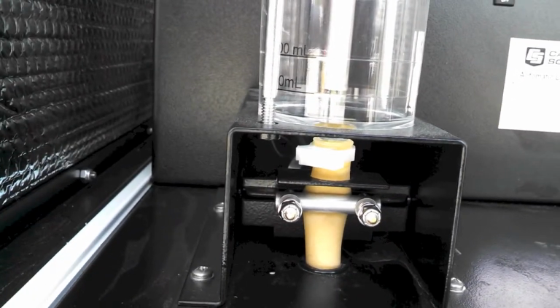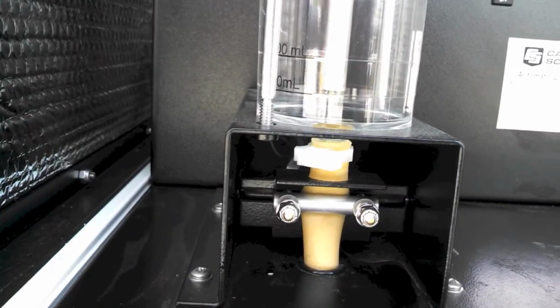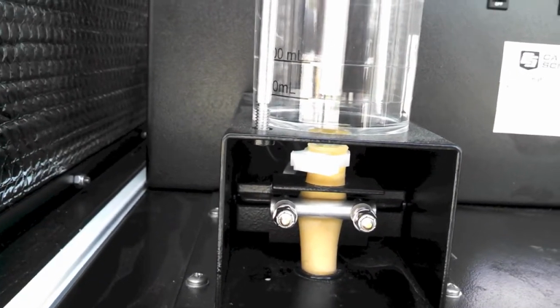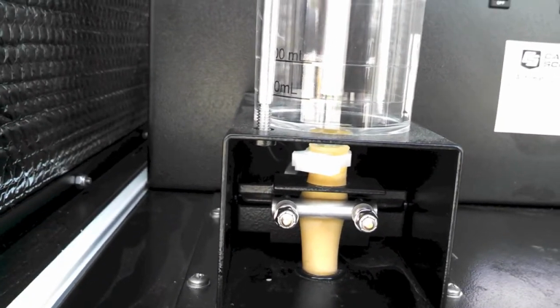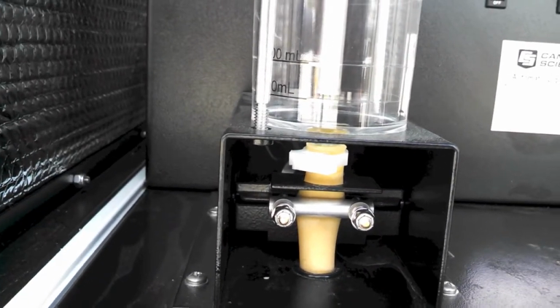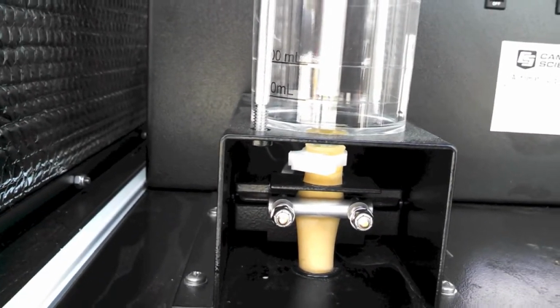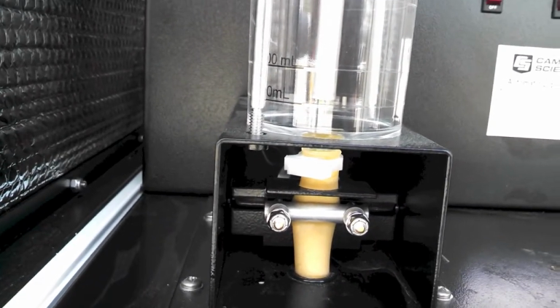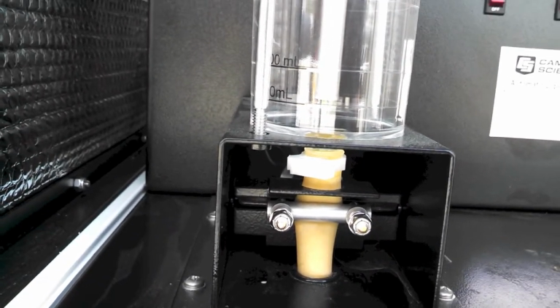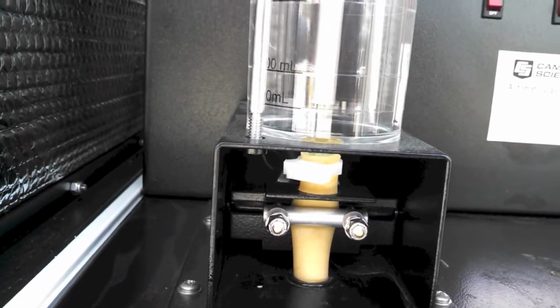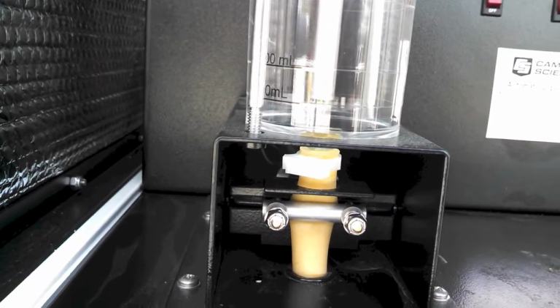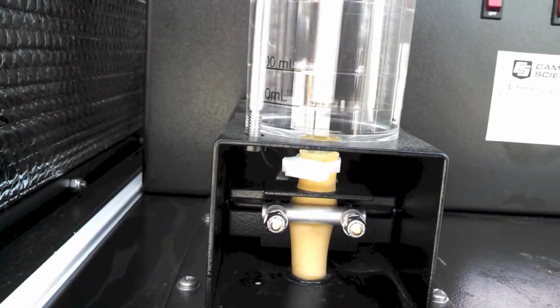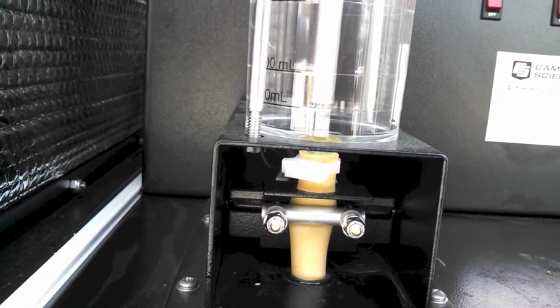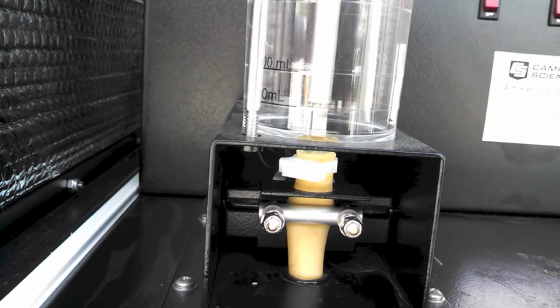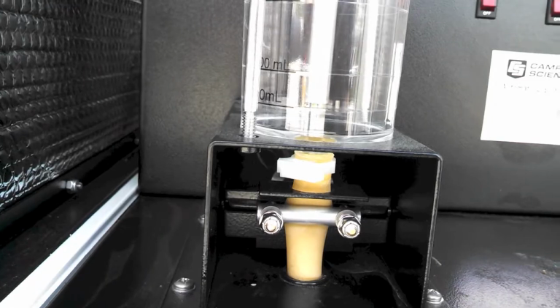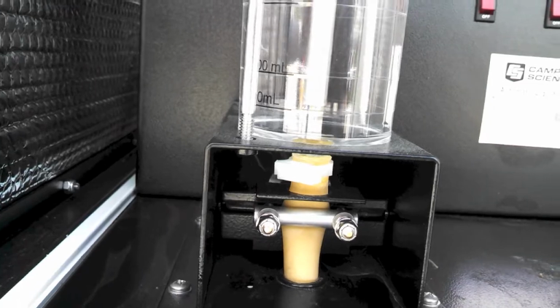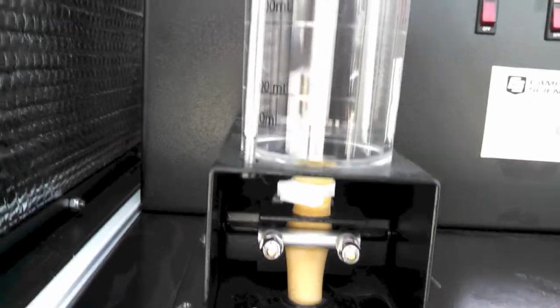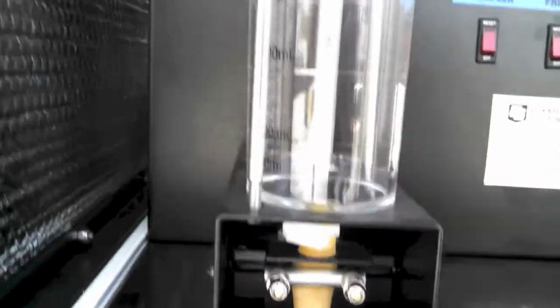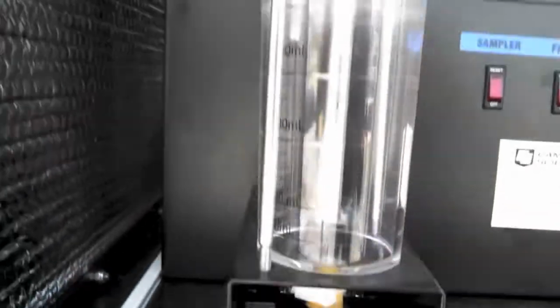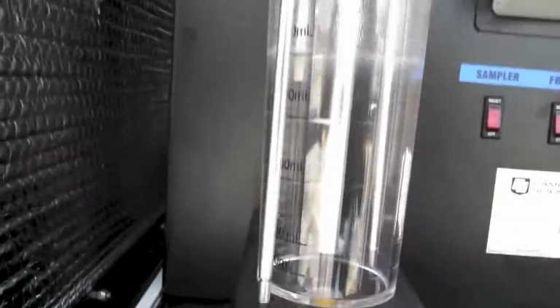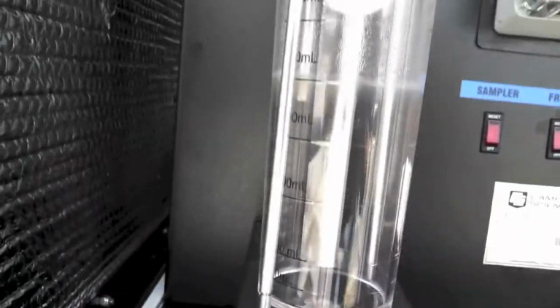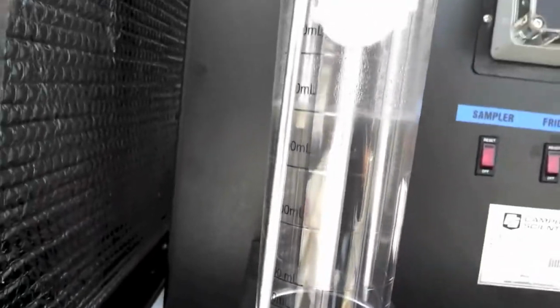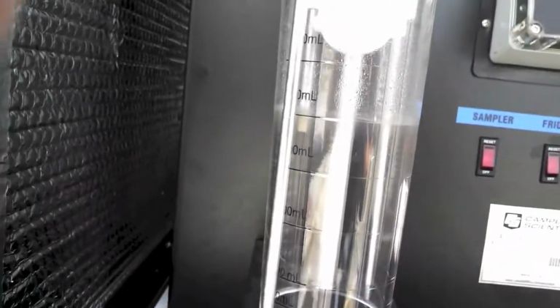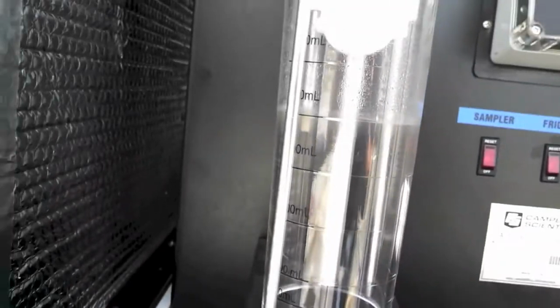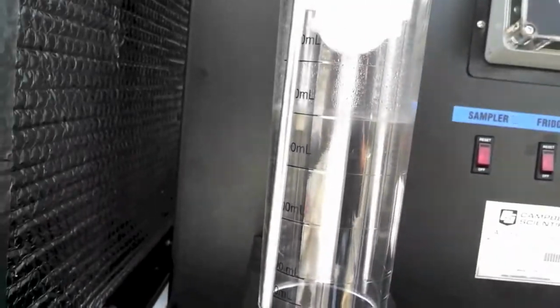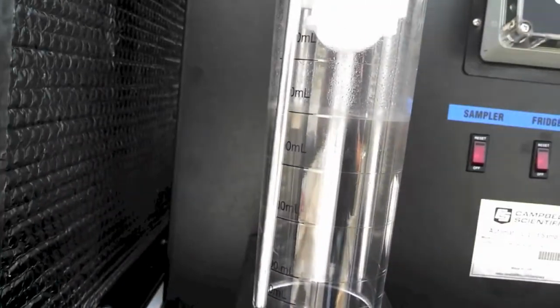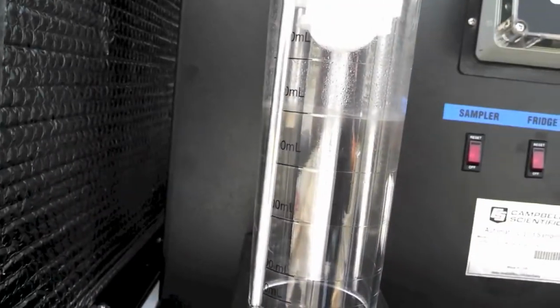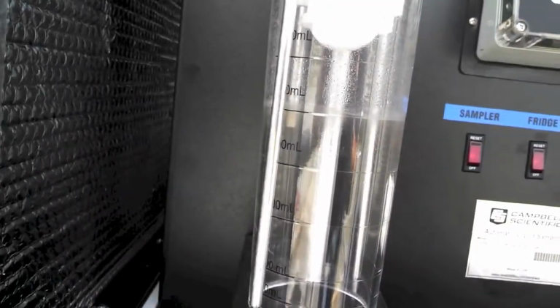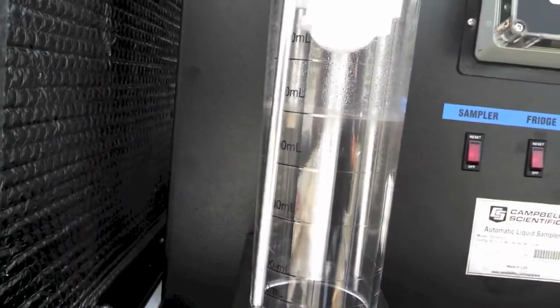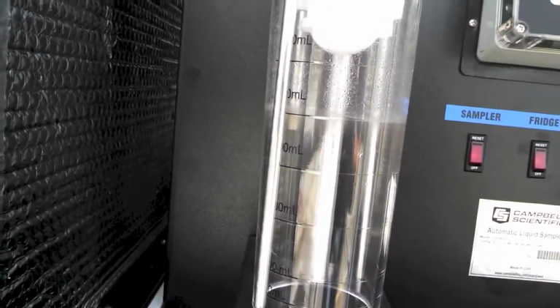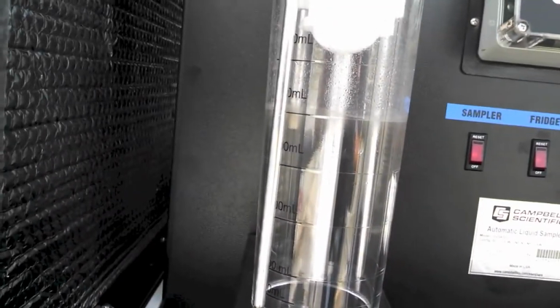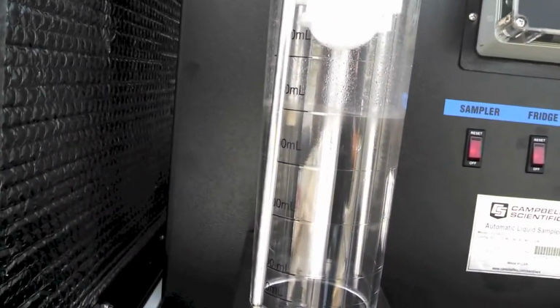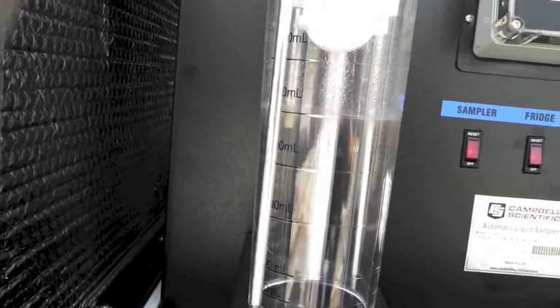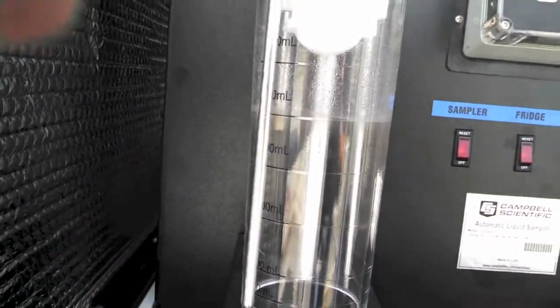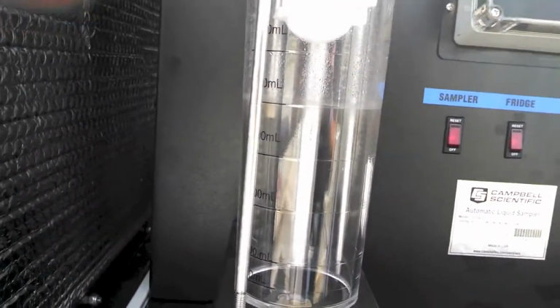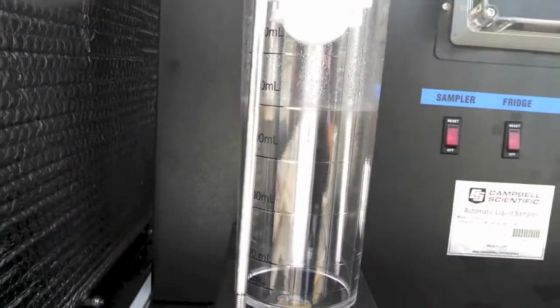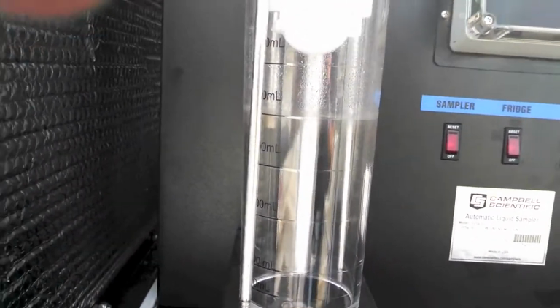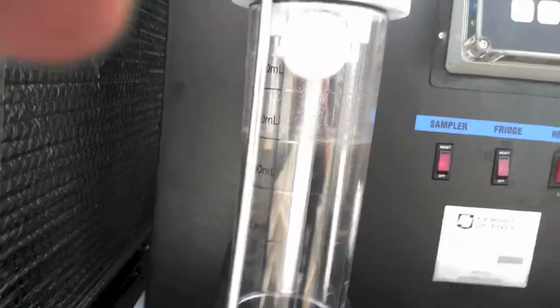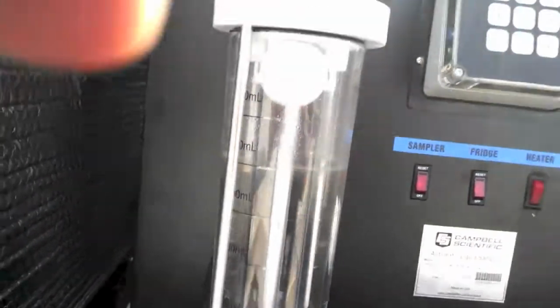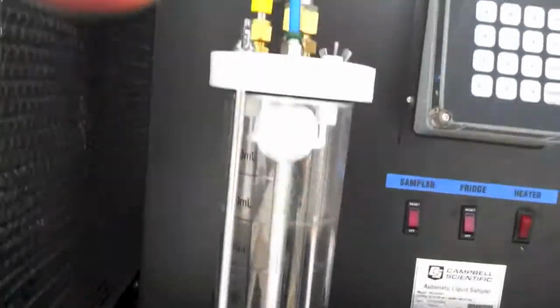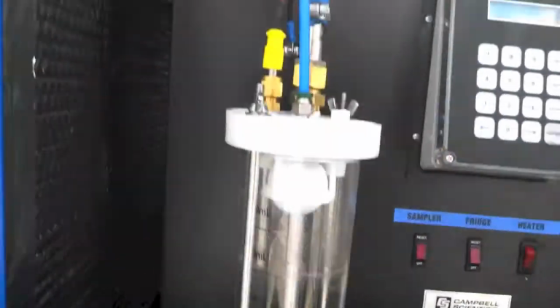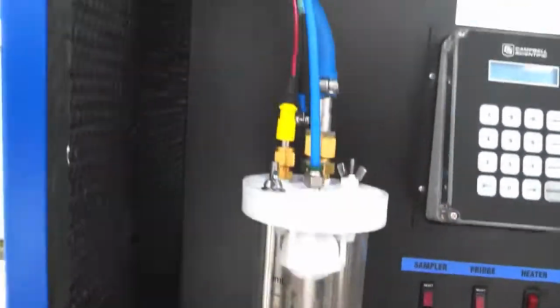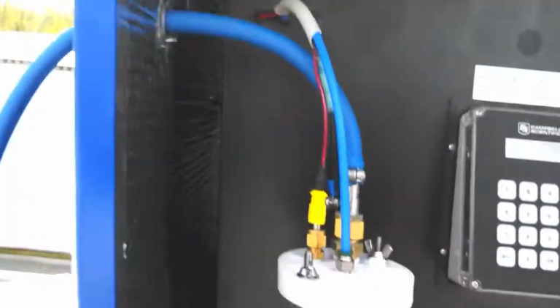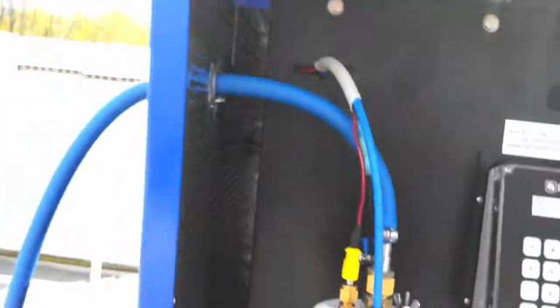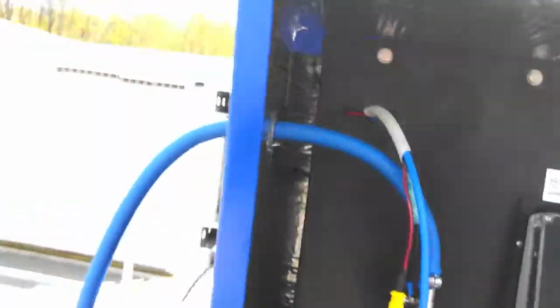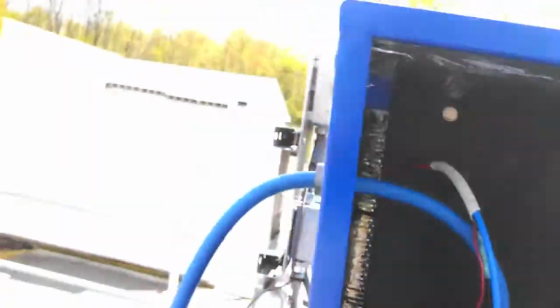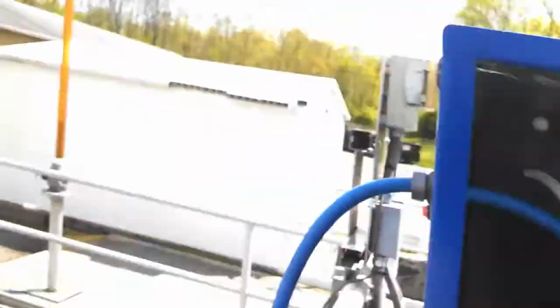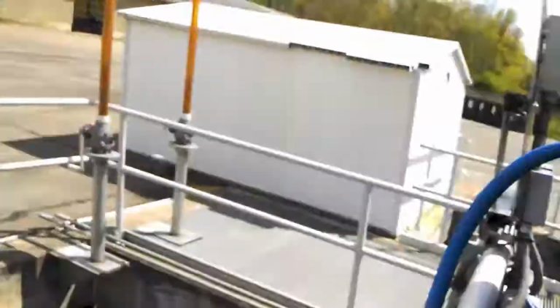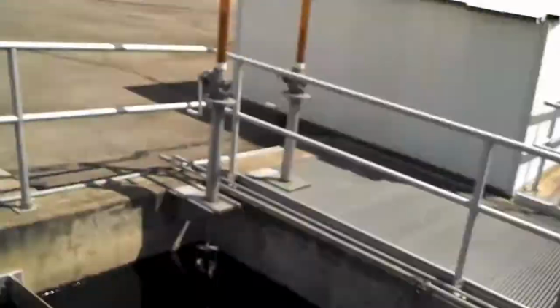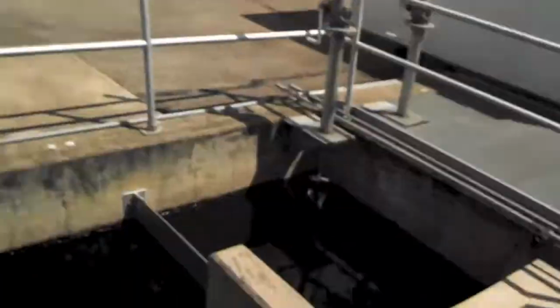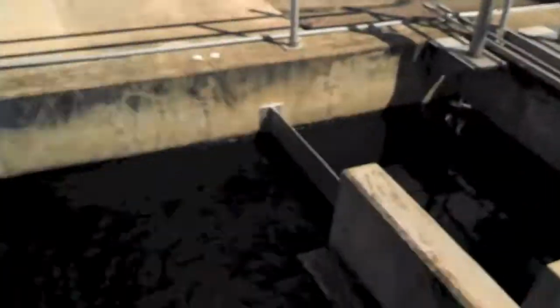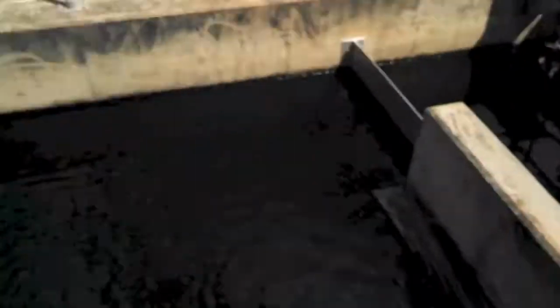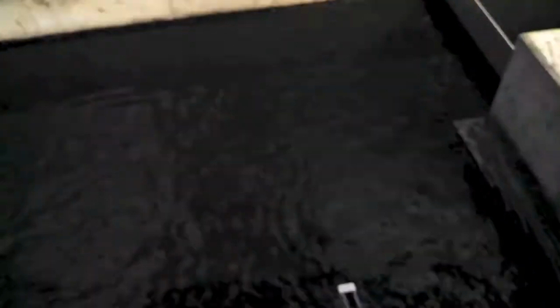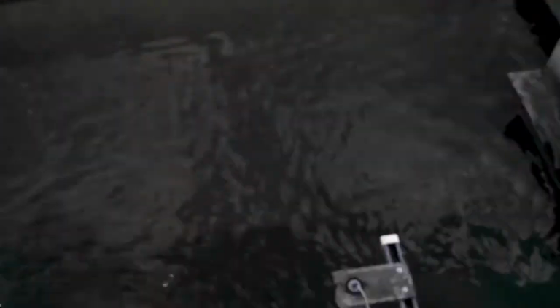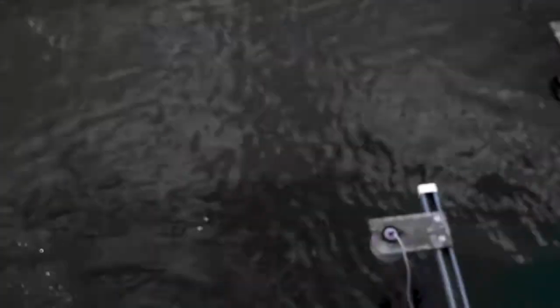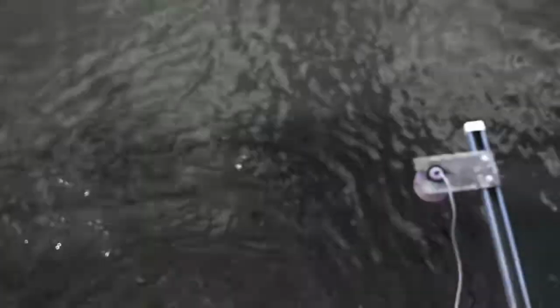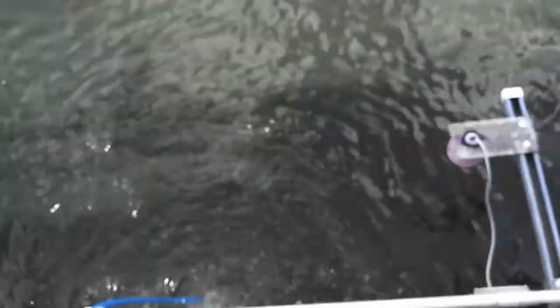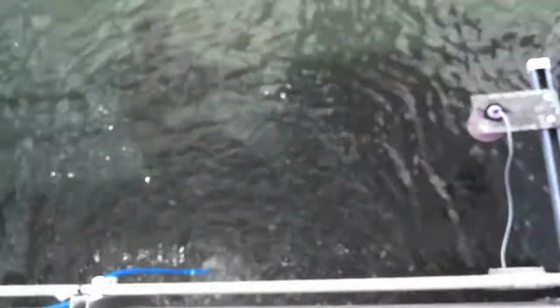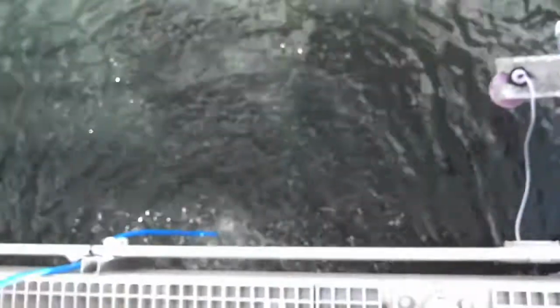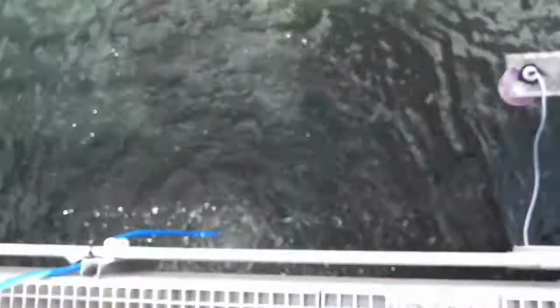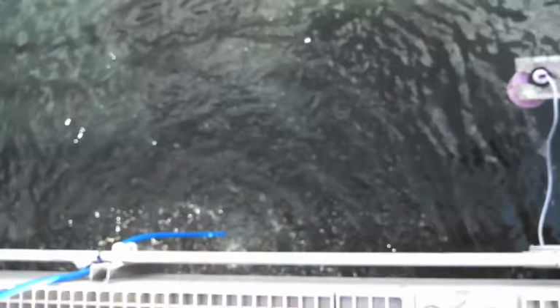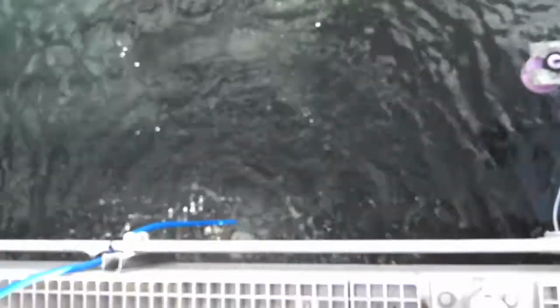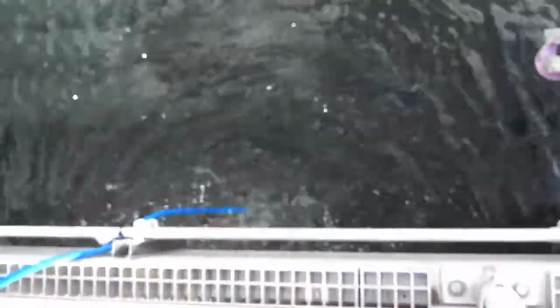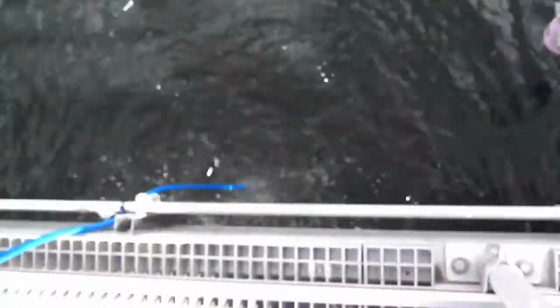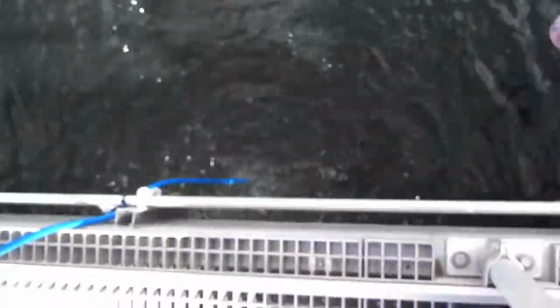The valve is now back open, and it's closed now. And it's purging — we can see it bubbling back out again.